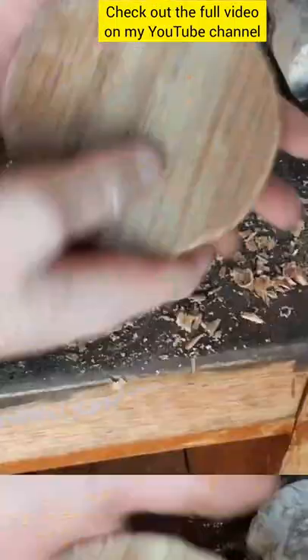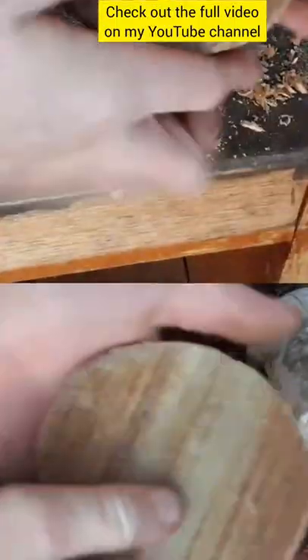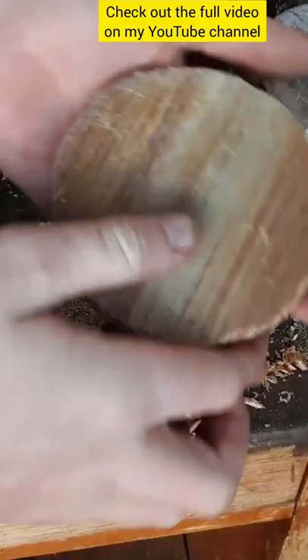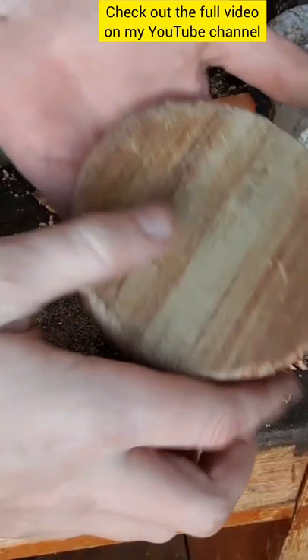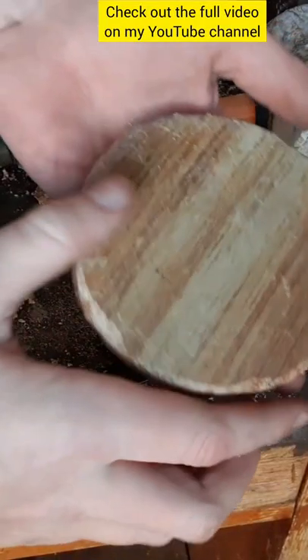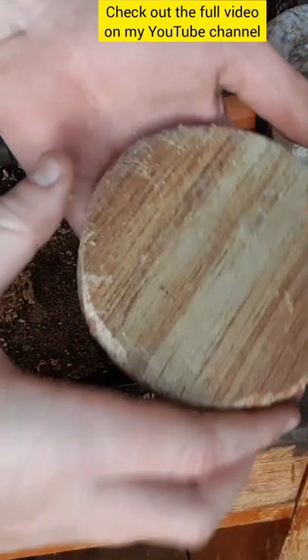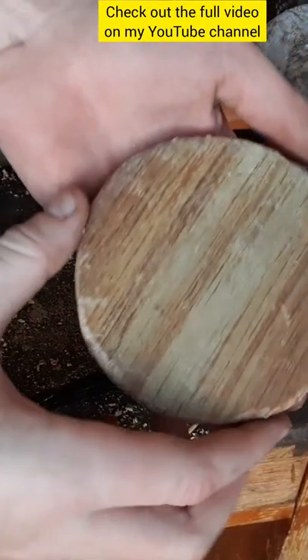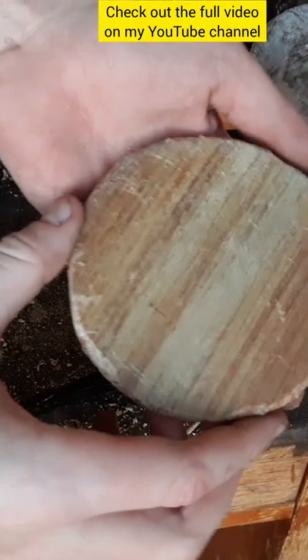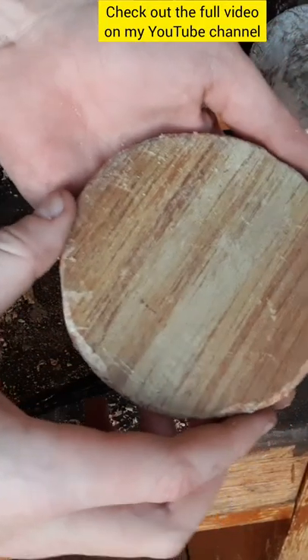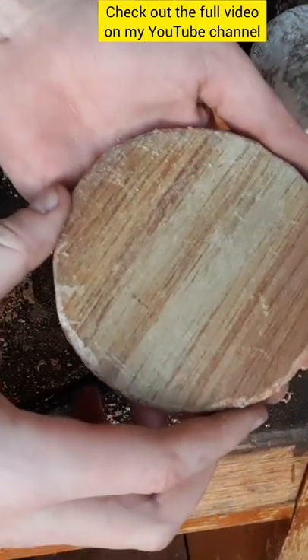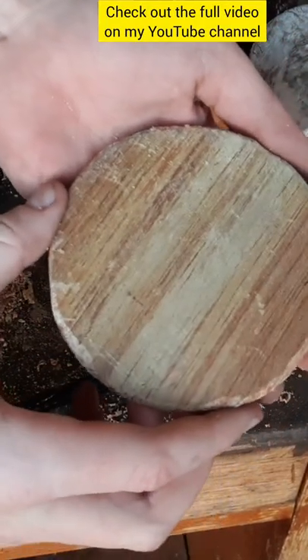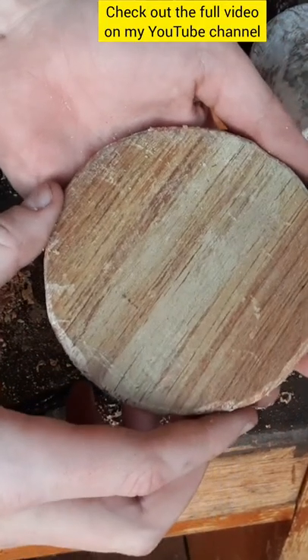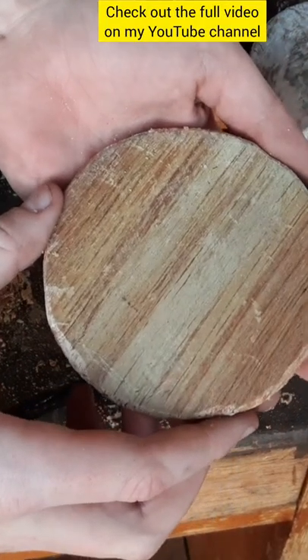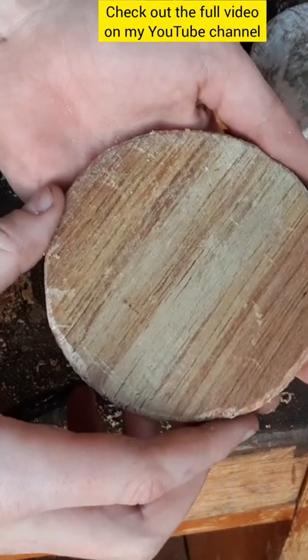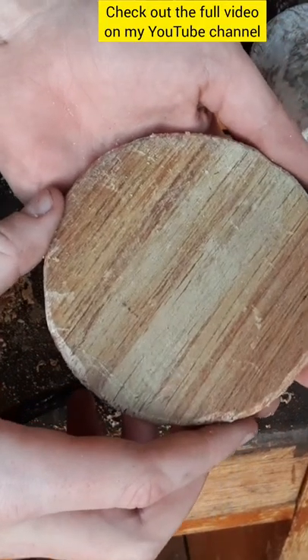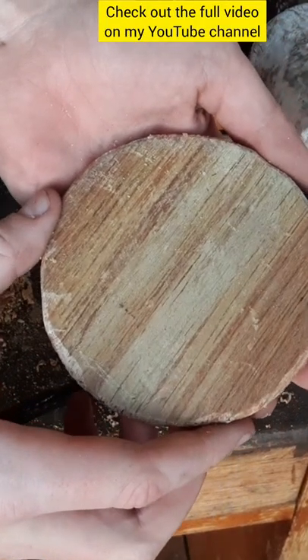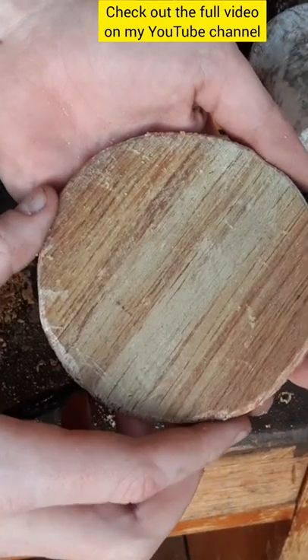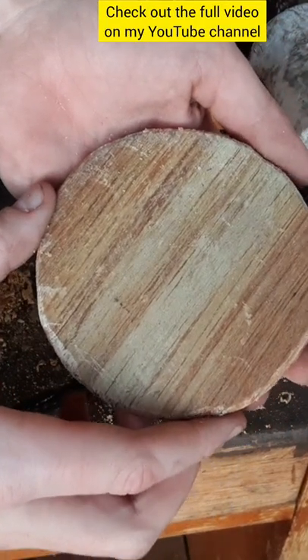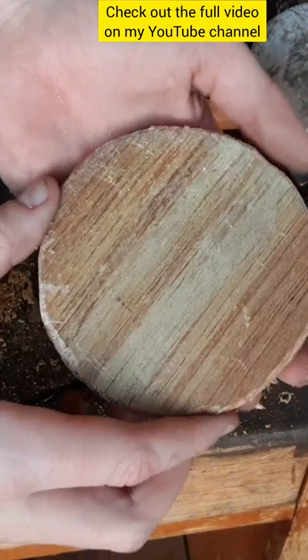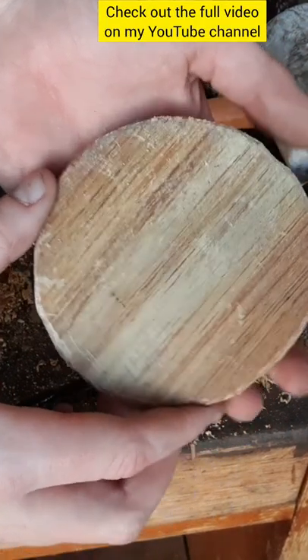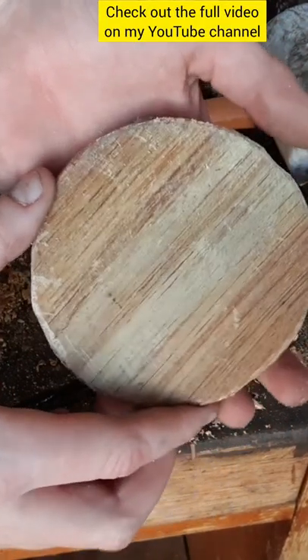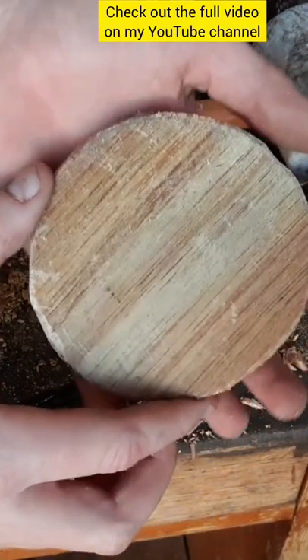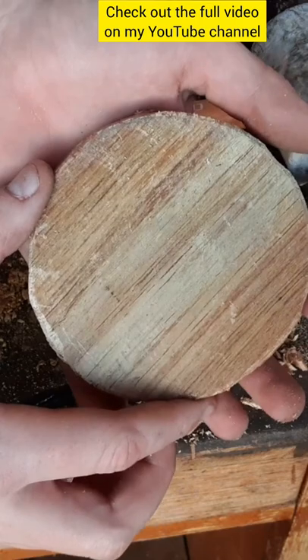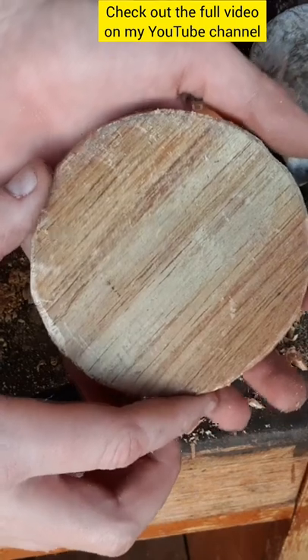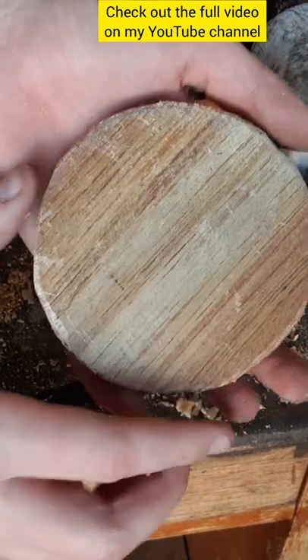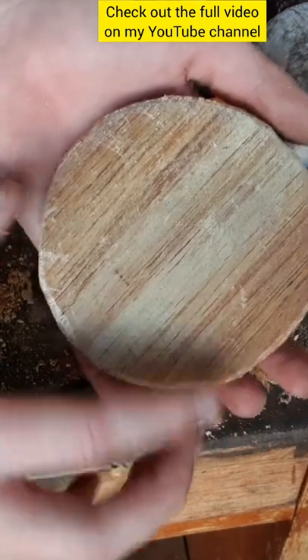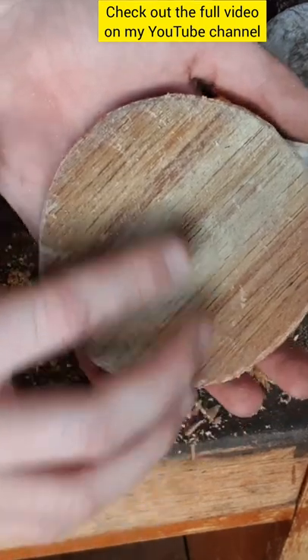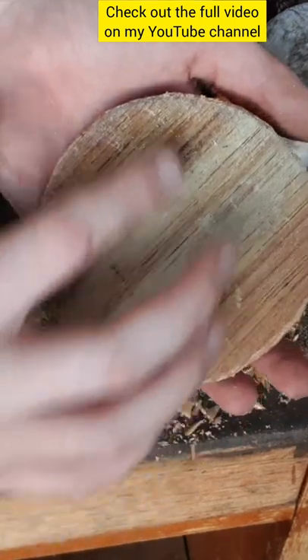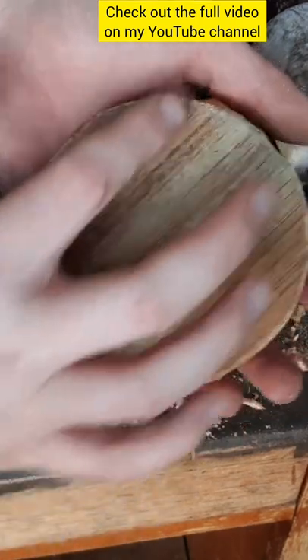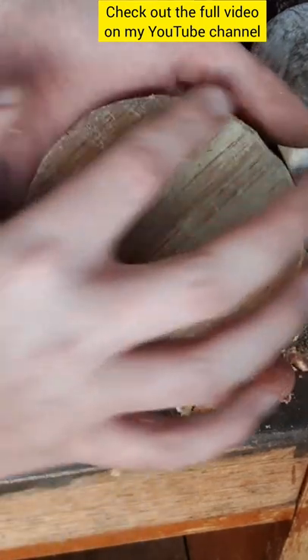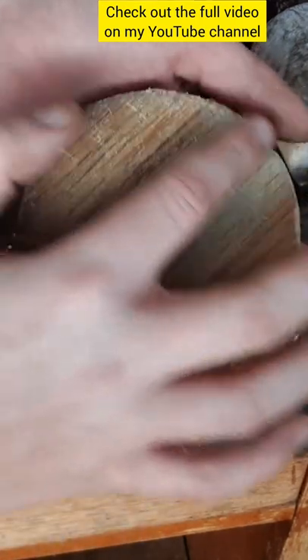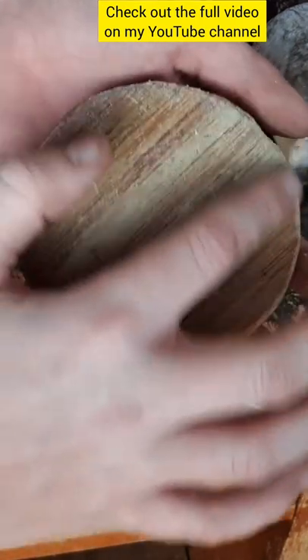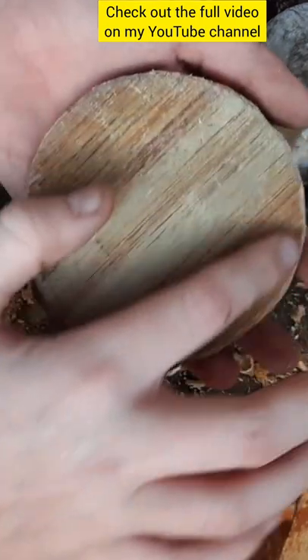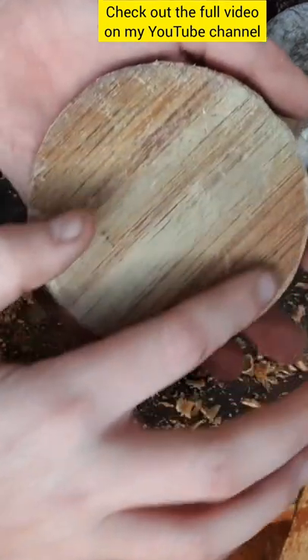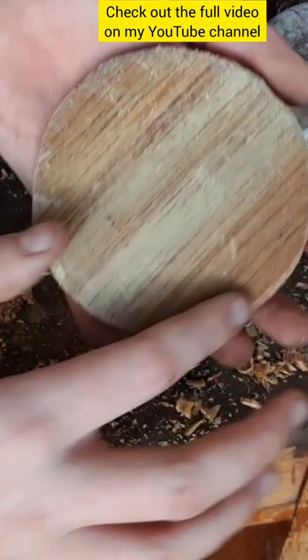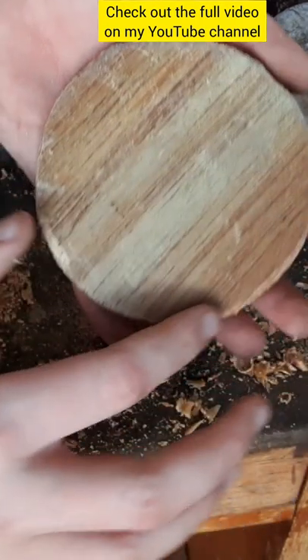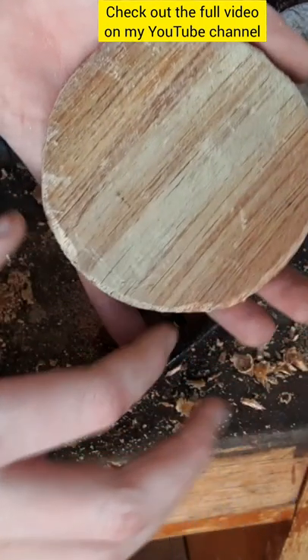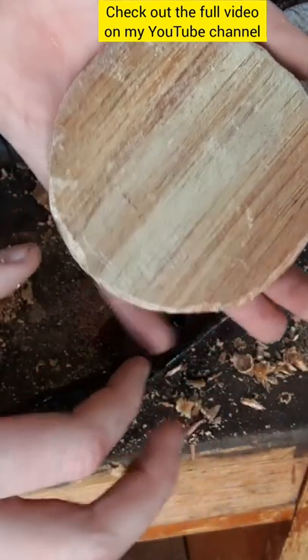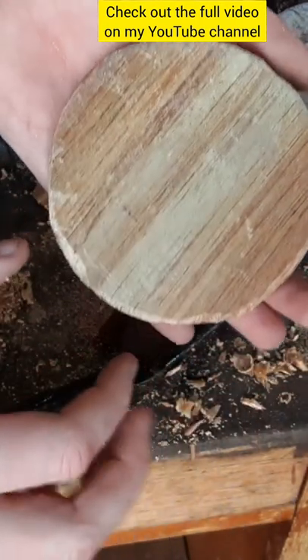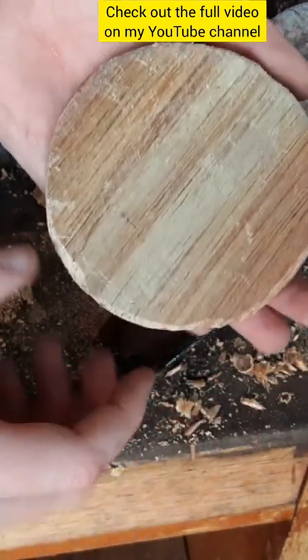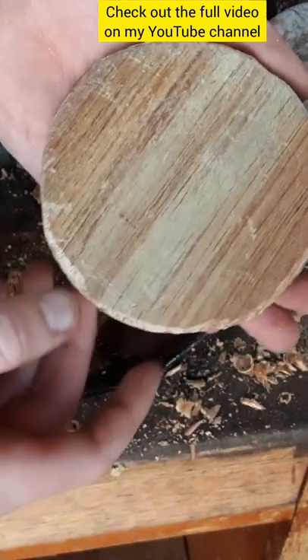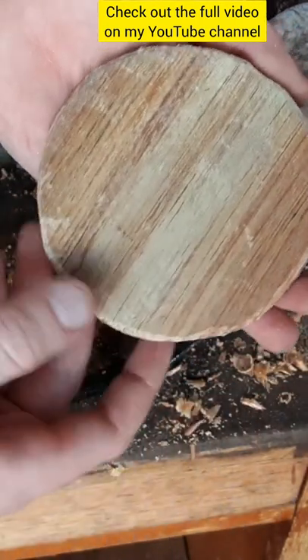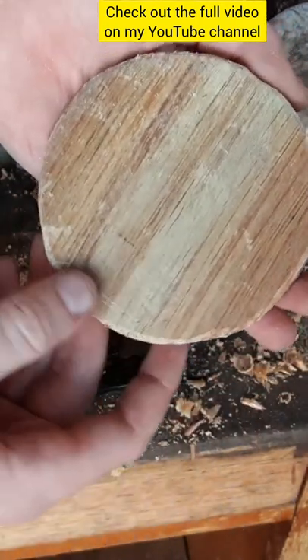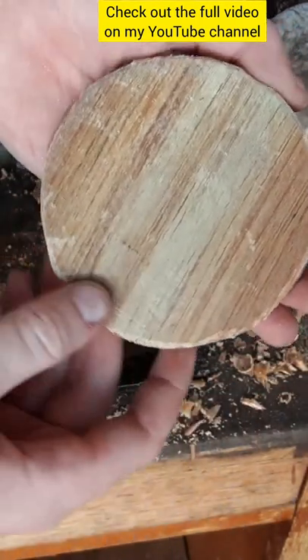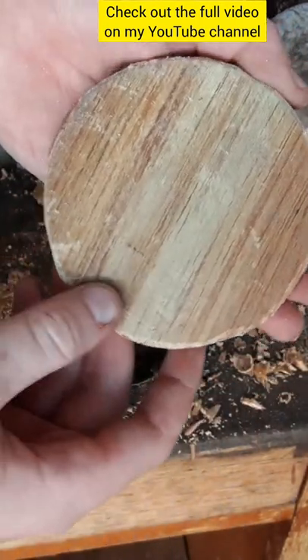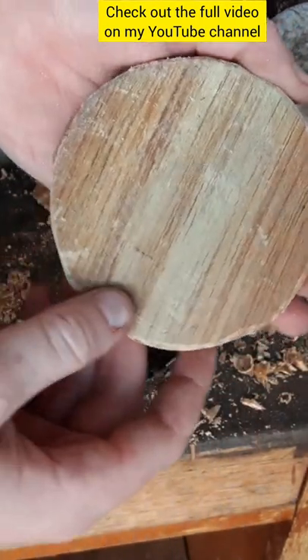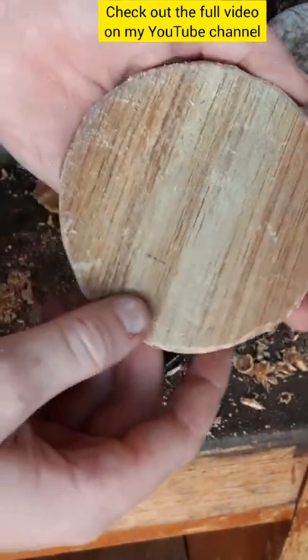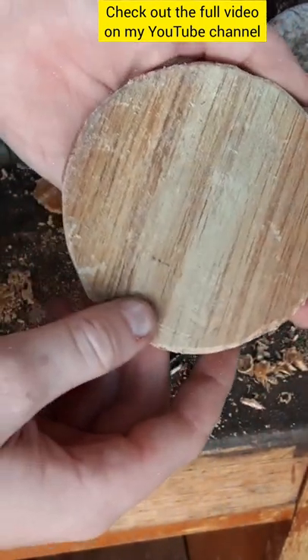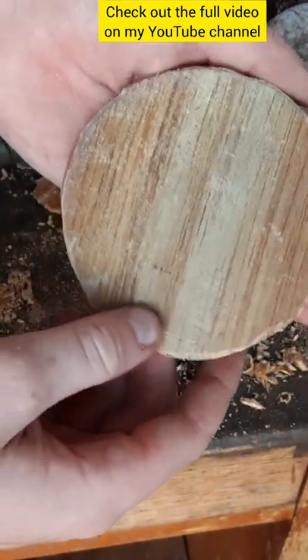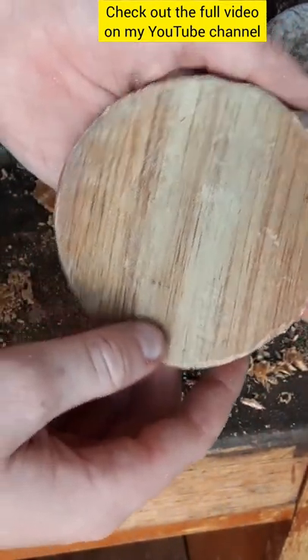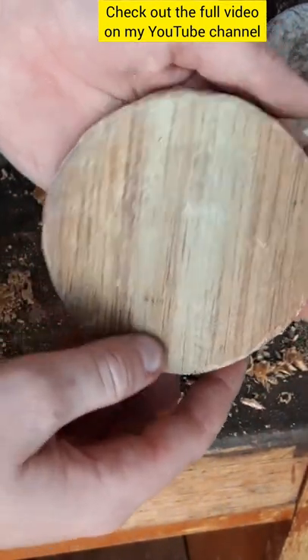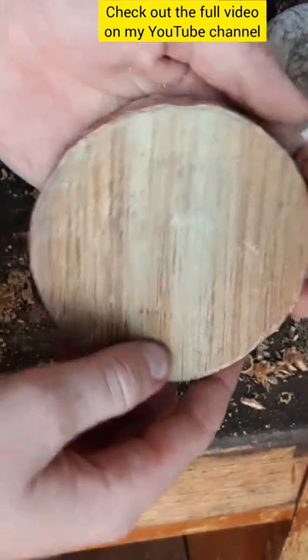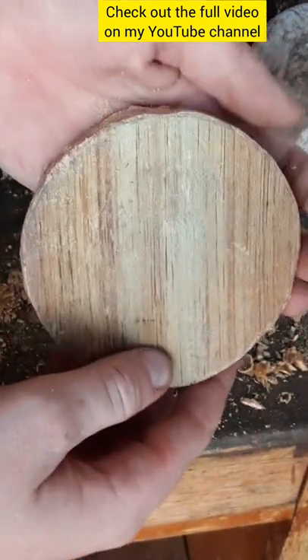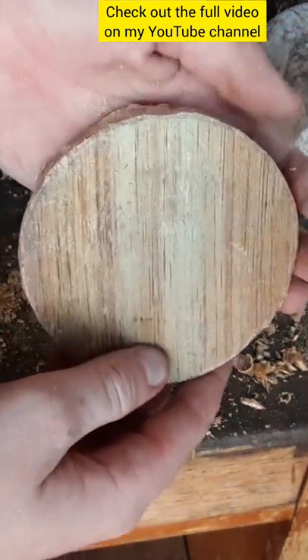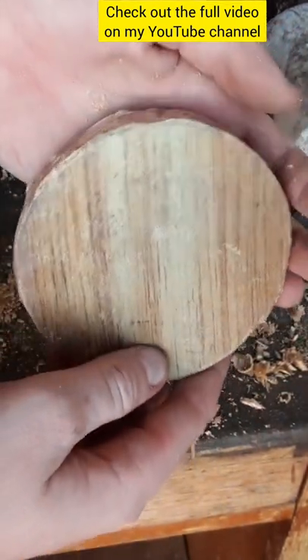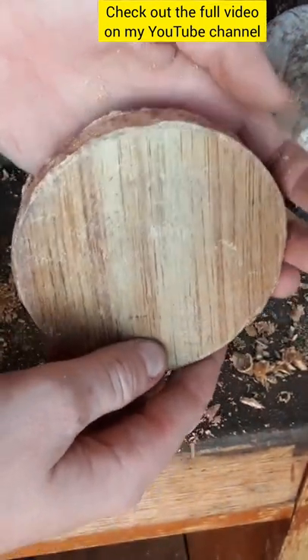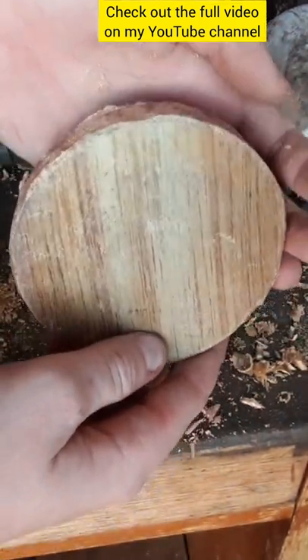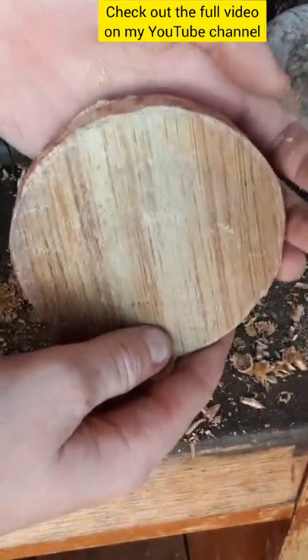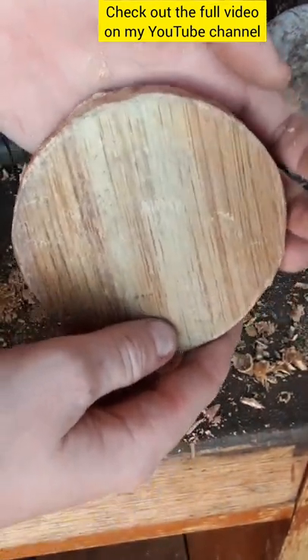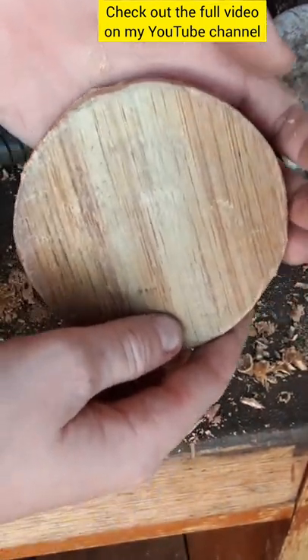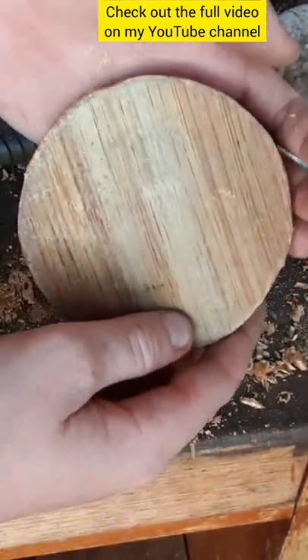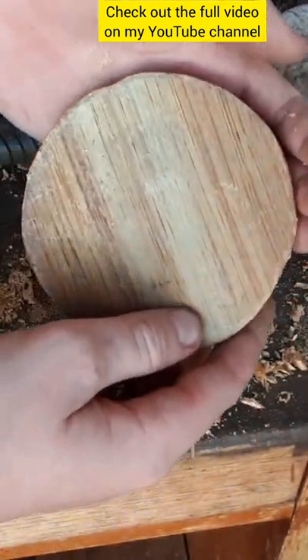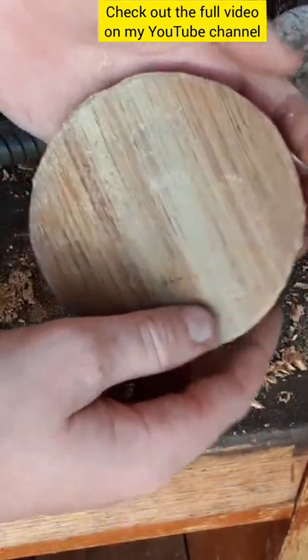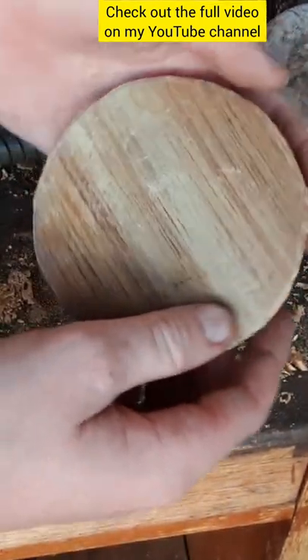I think that's a pretty perfect circle. It's not absolutely perfect, but I think that's pretty much as close as I could get it.